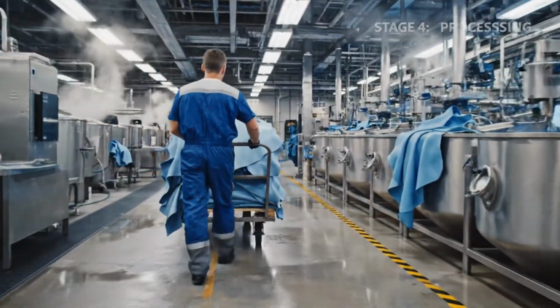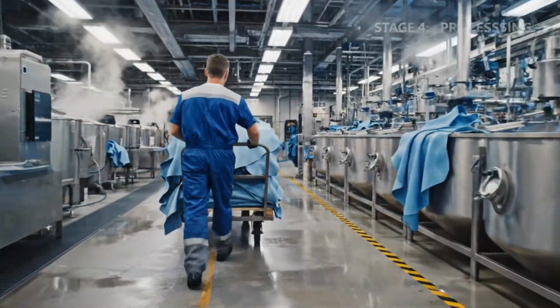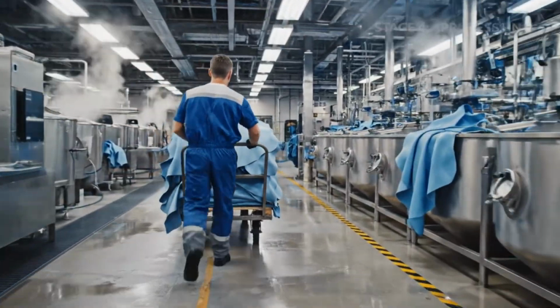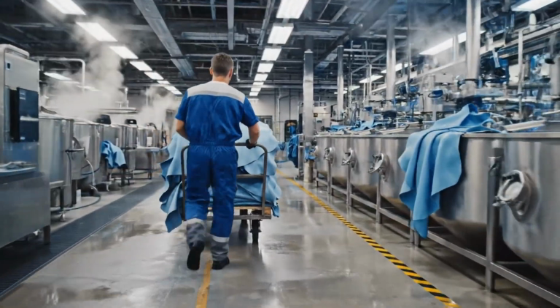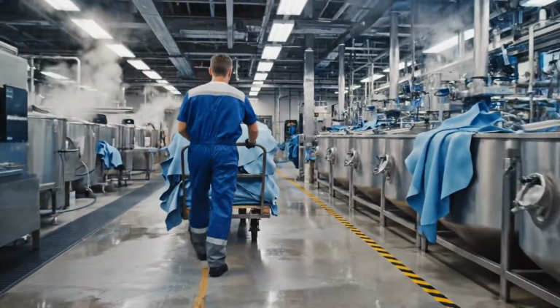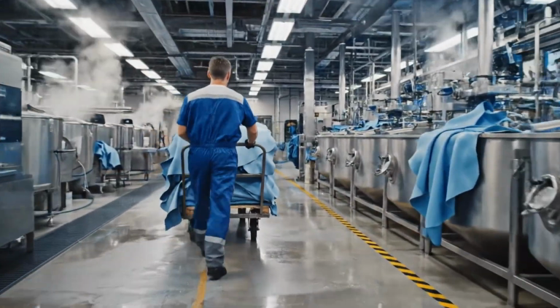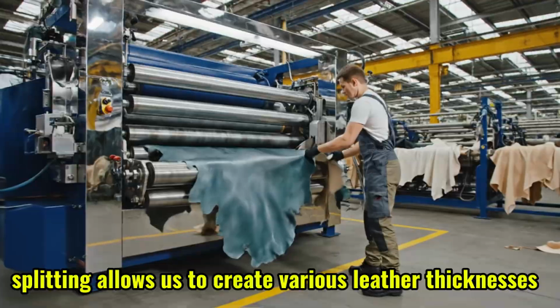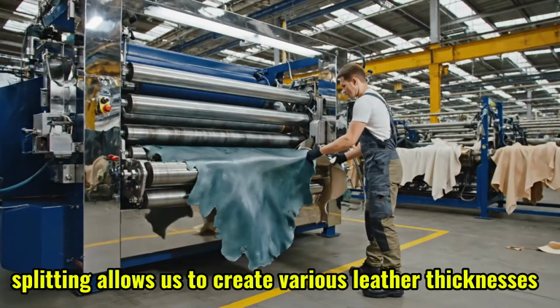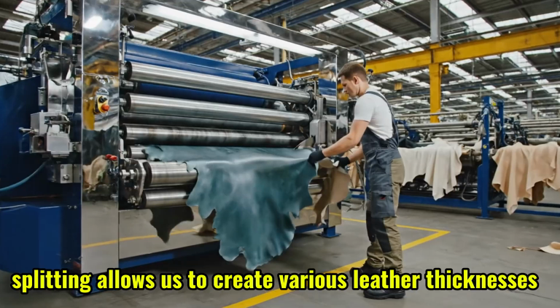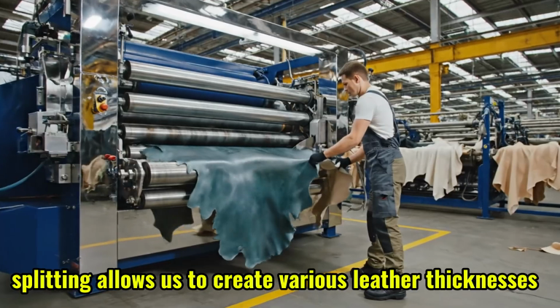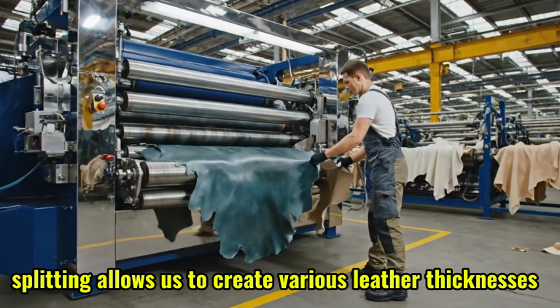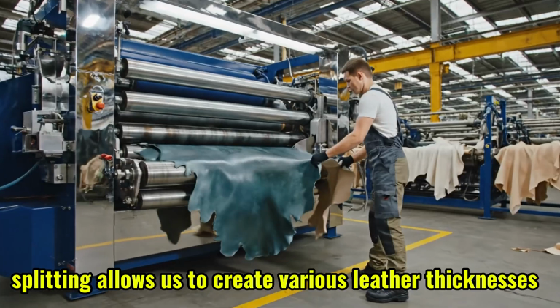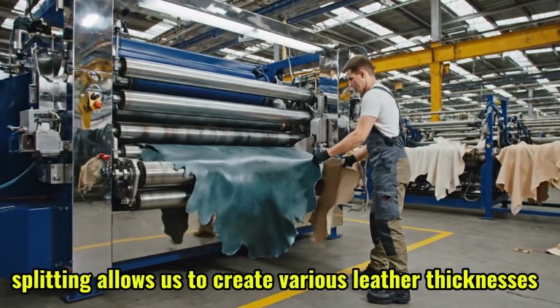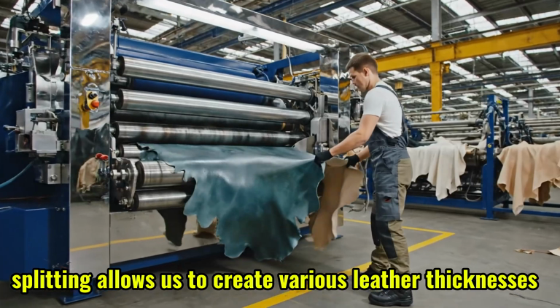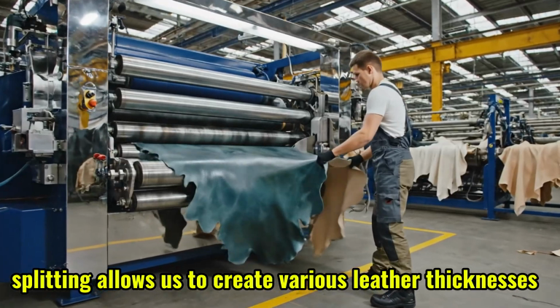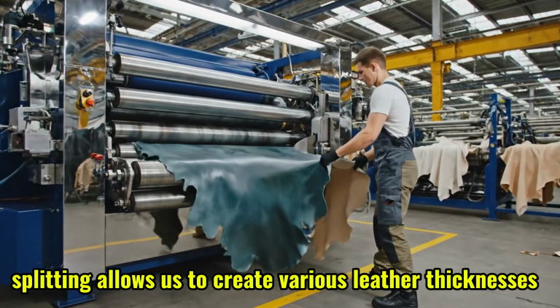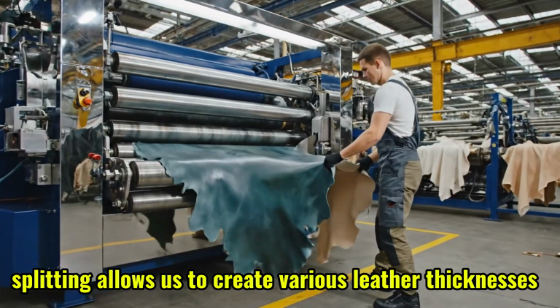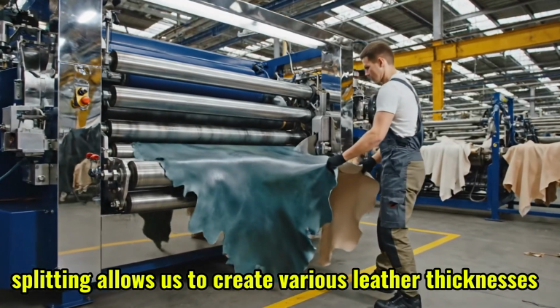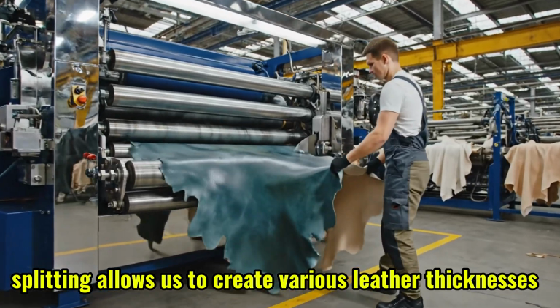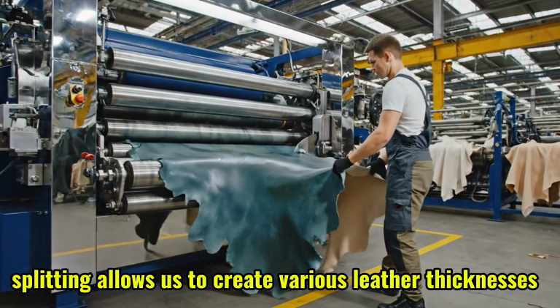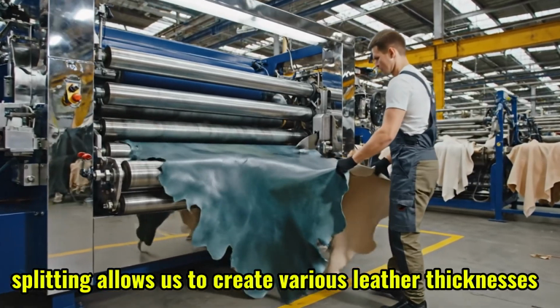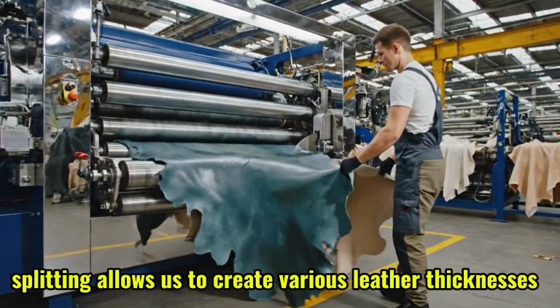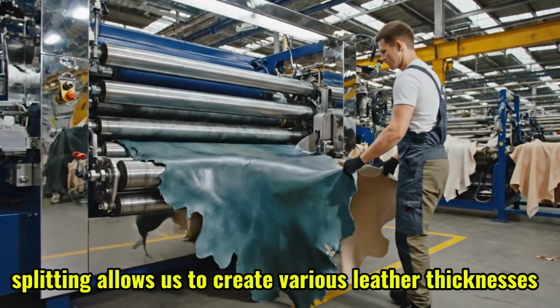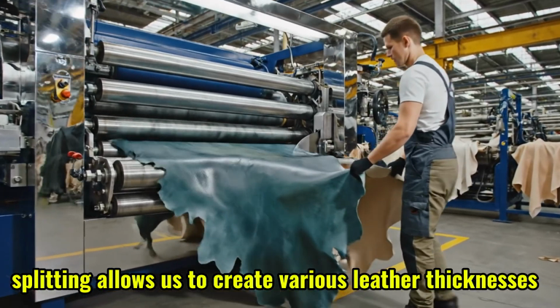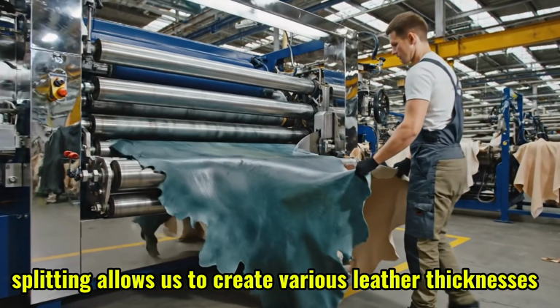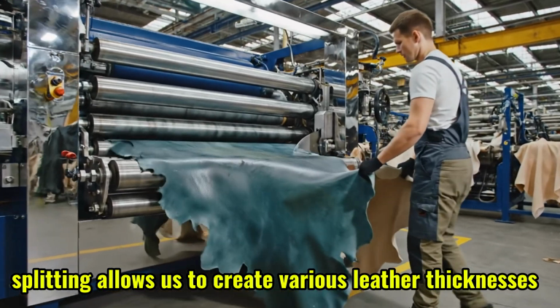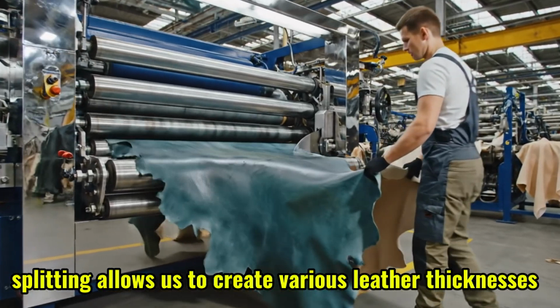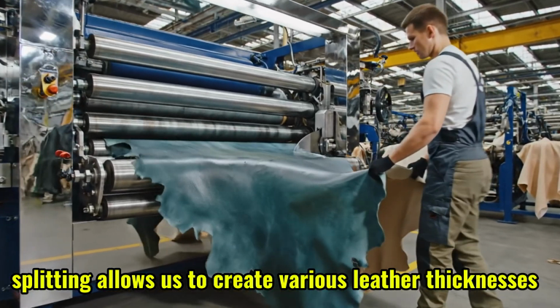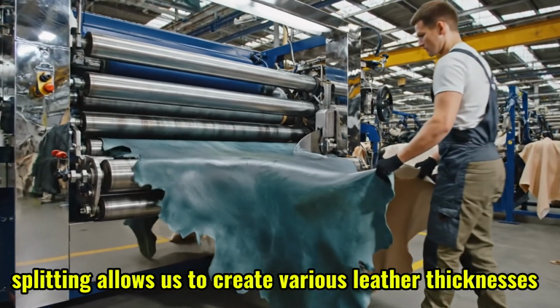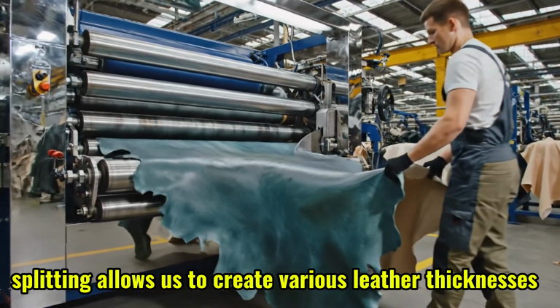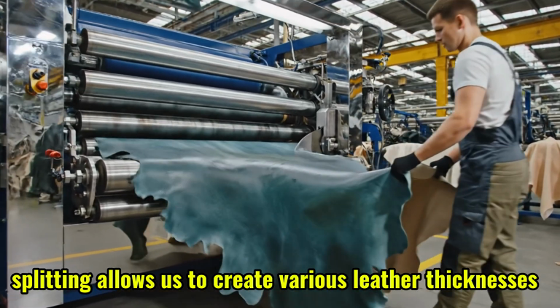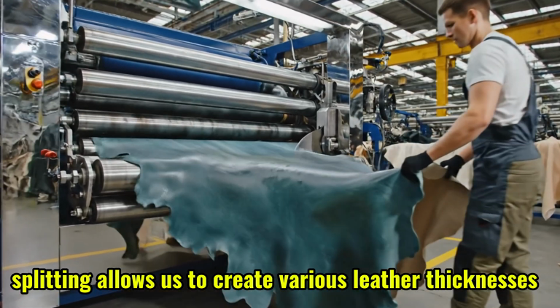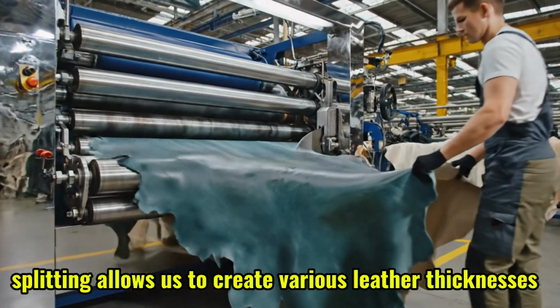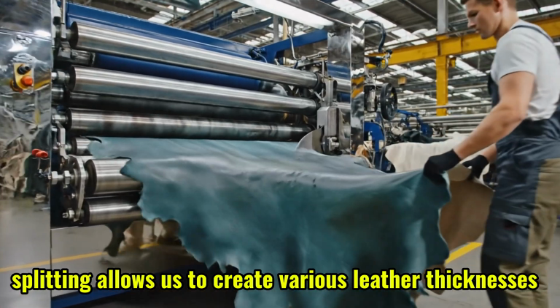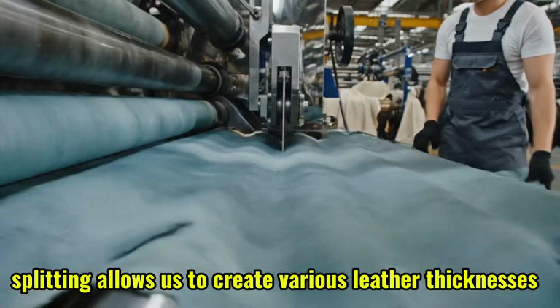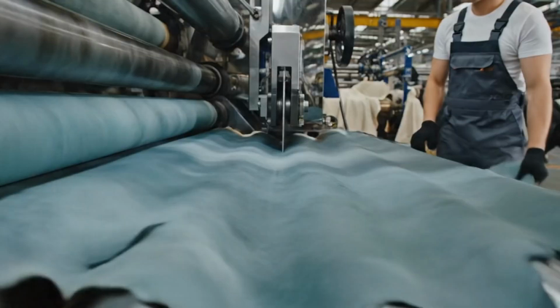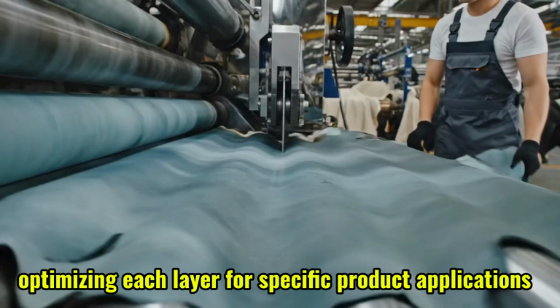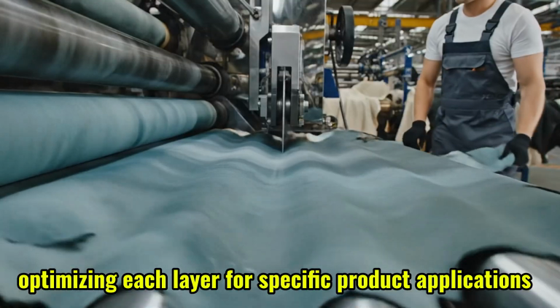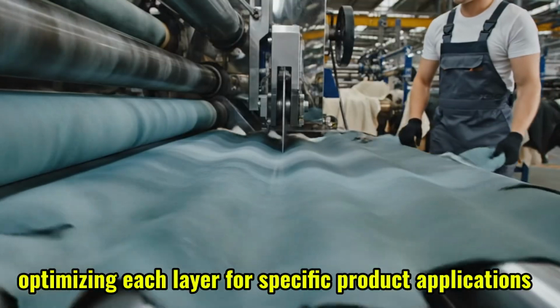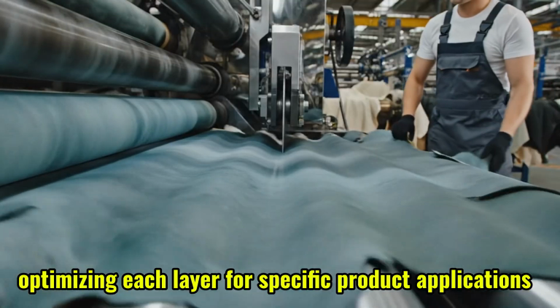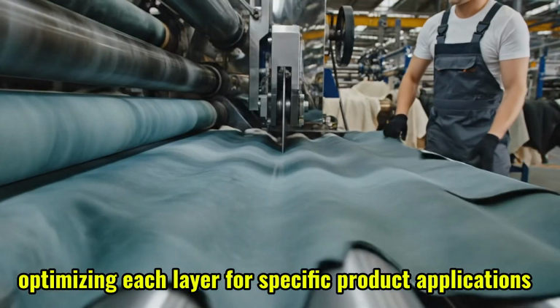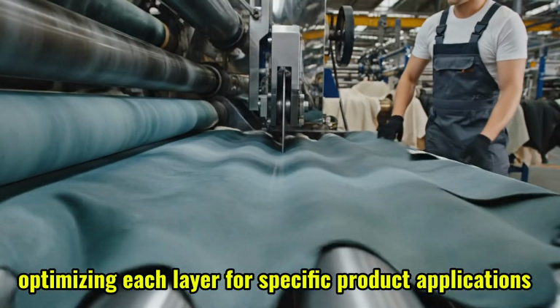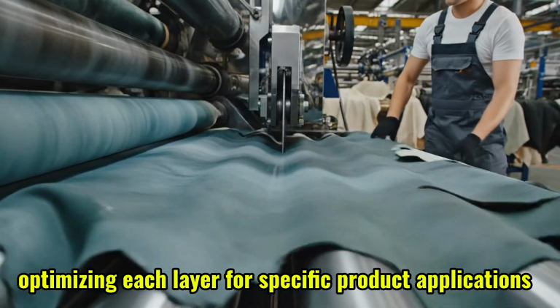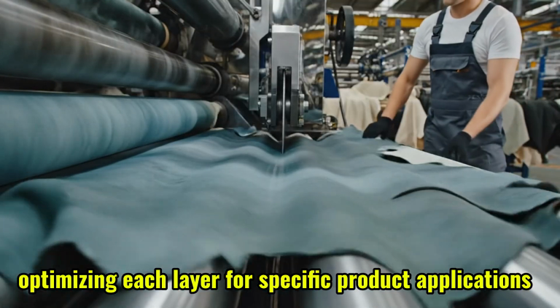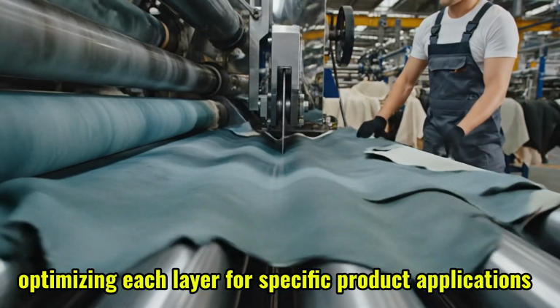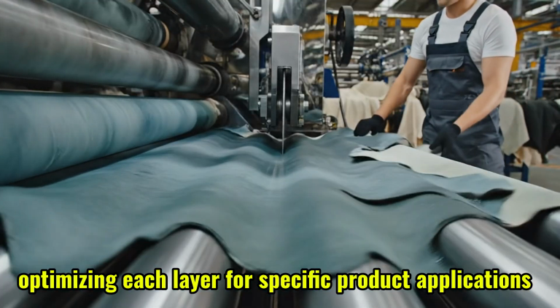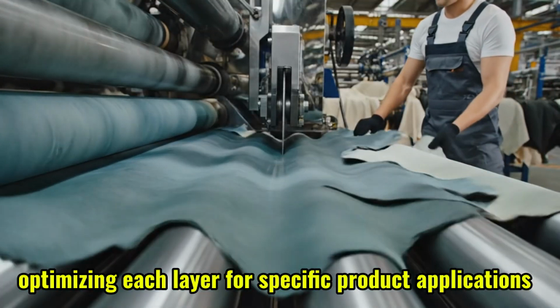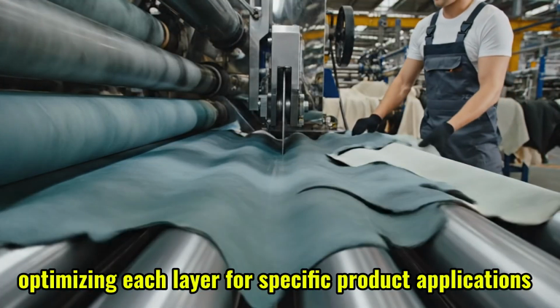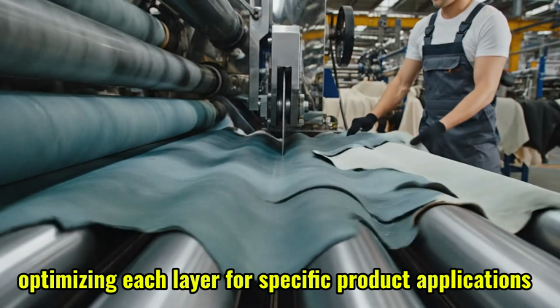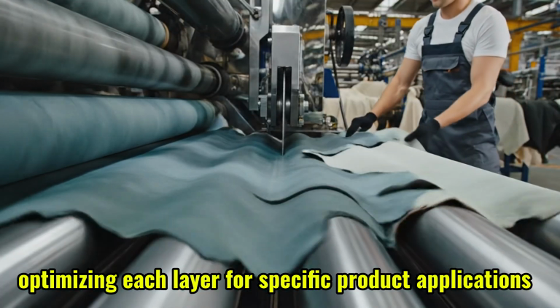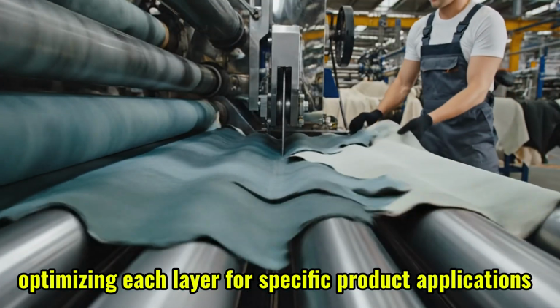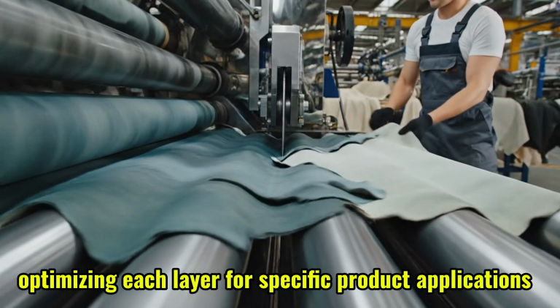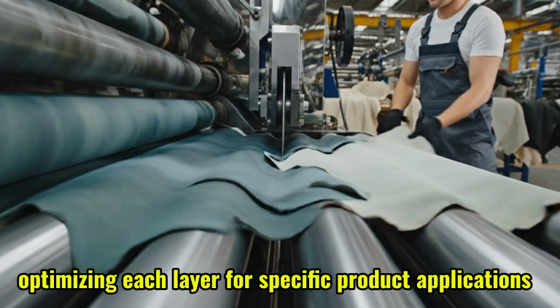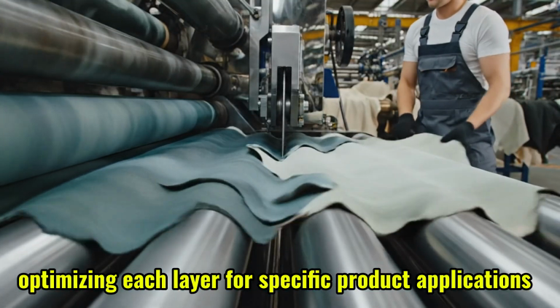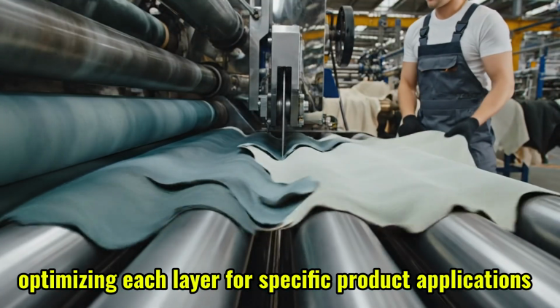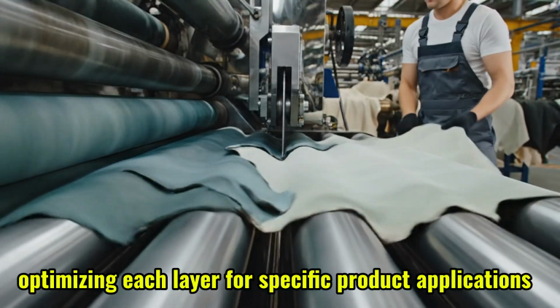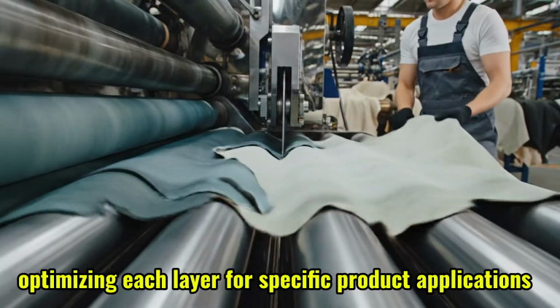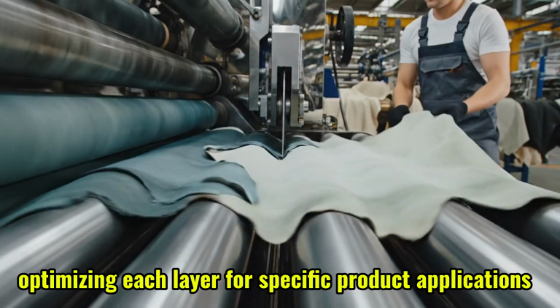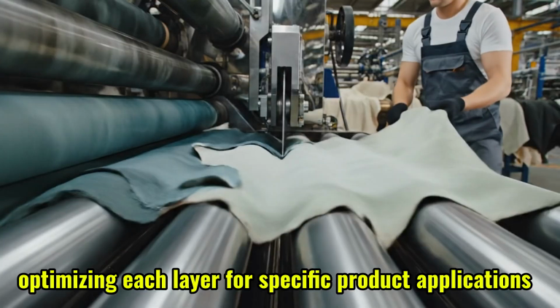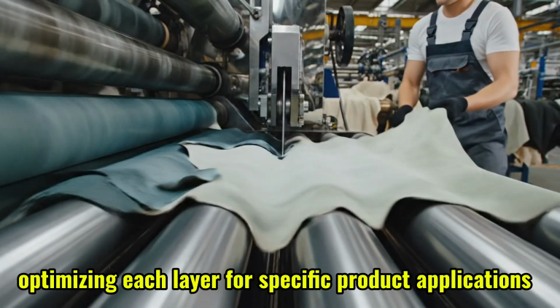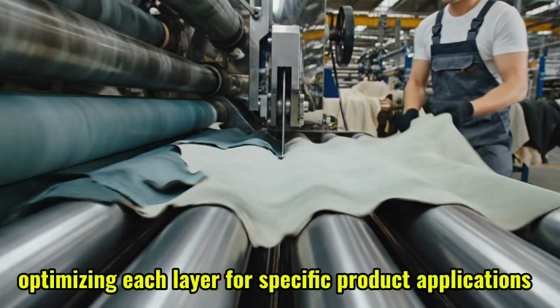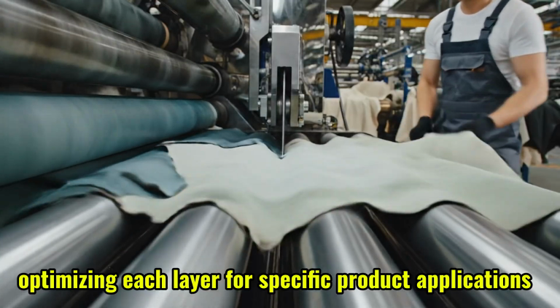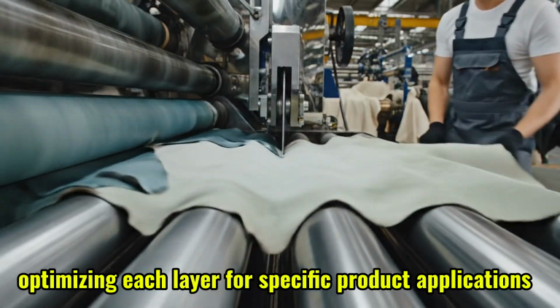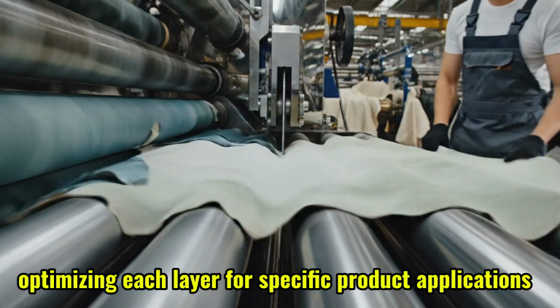Splitting allows us to create various leather thicknesses, optimizing each layer for specific product applications.